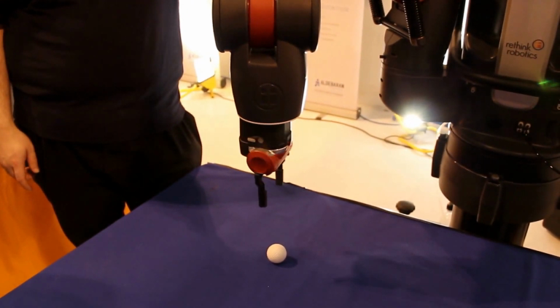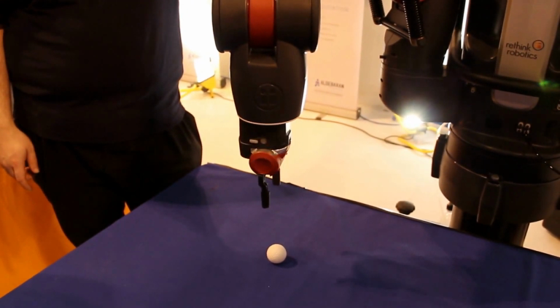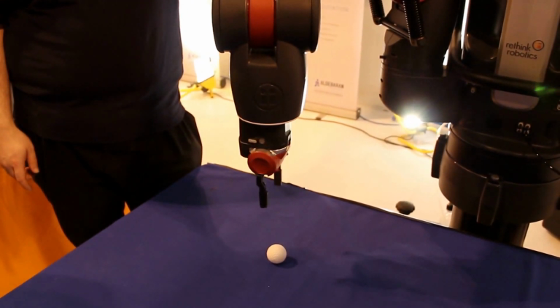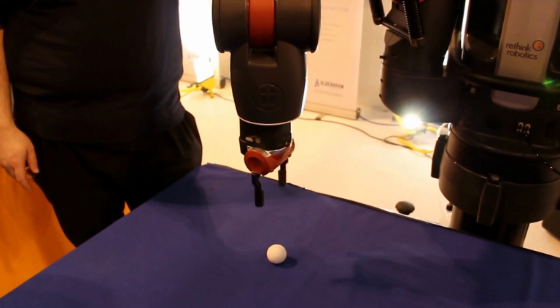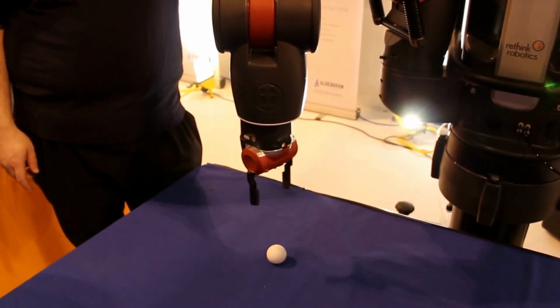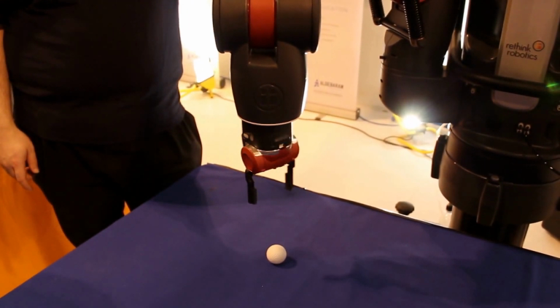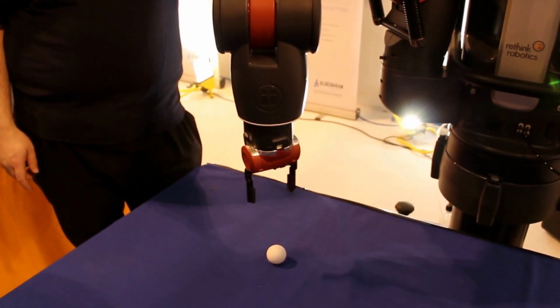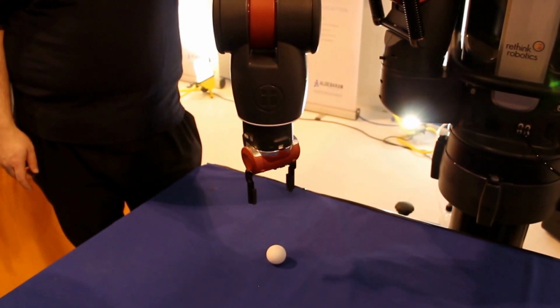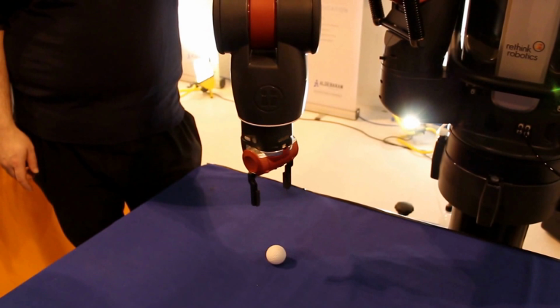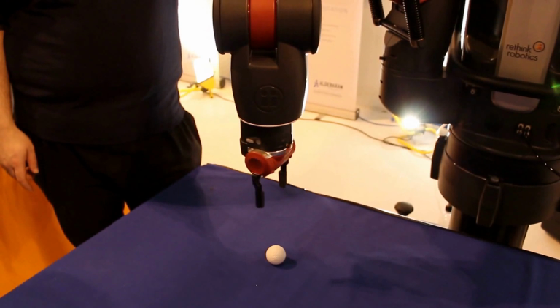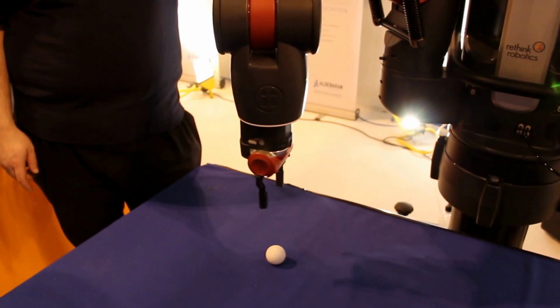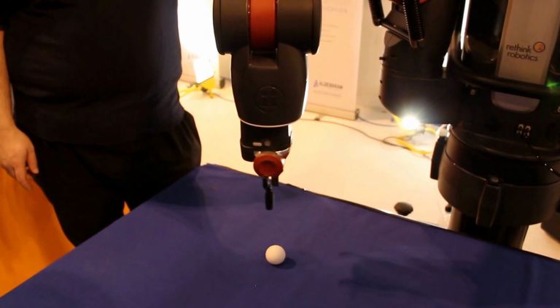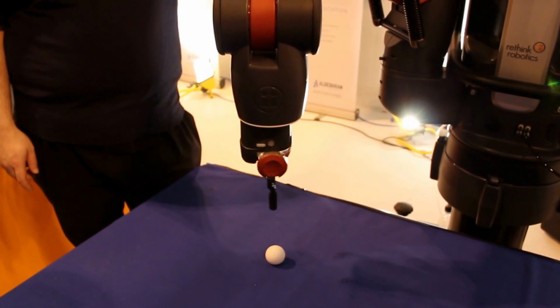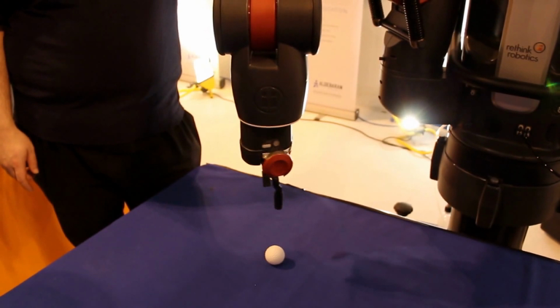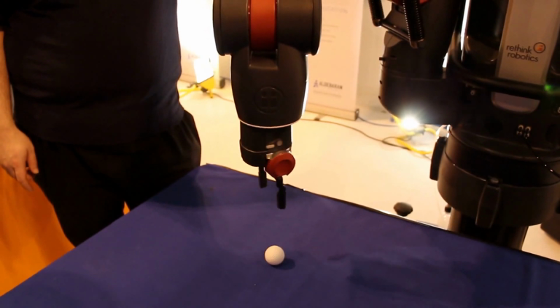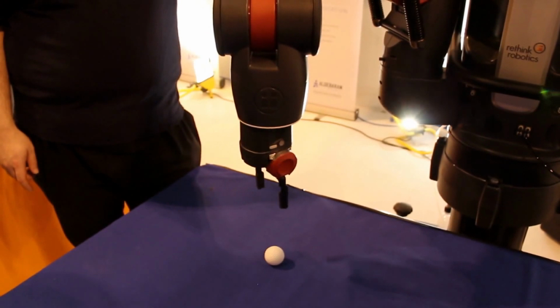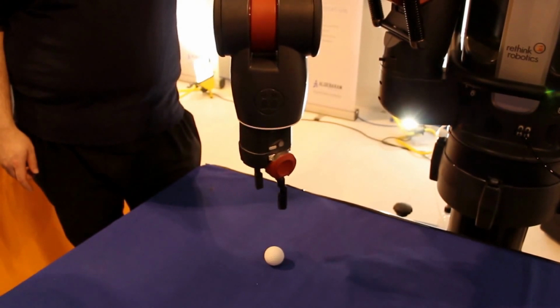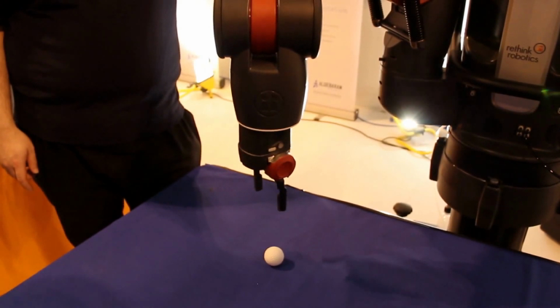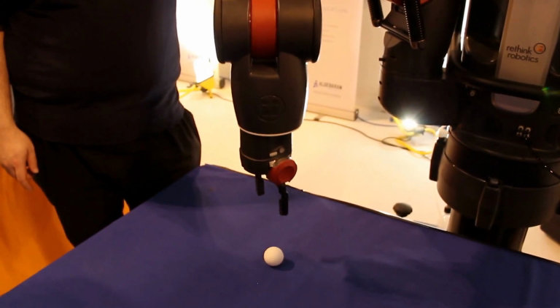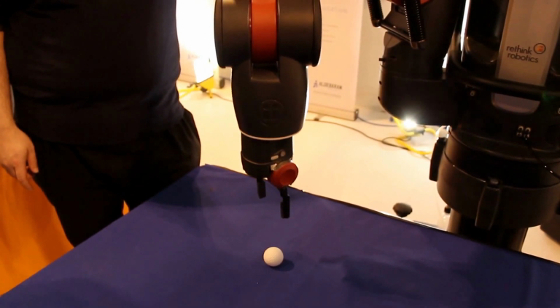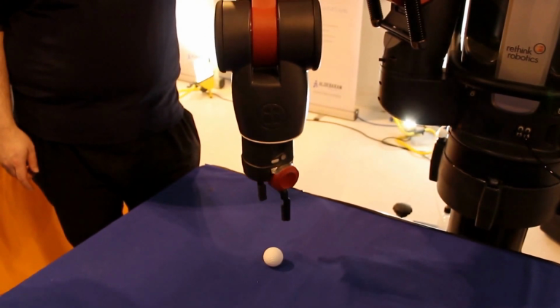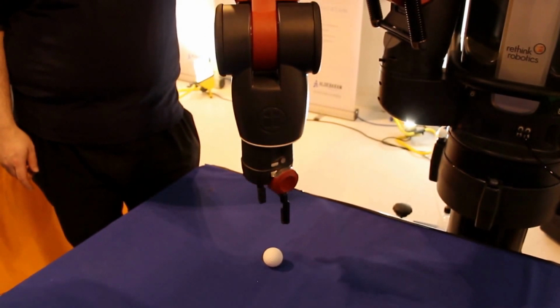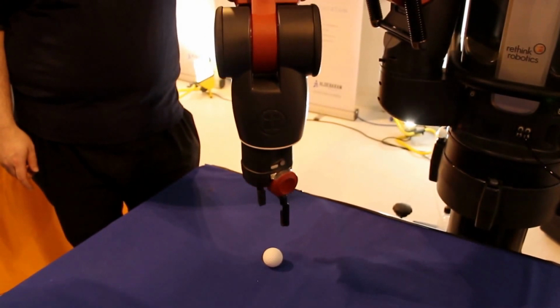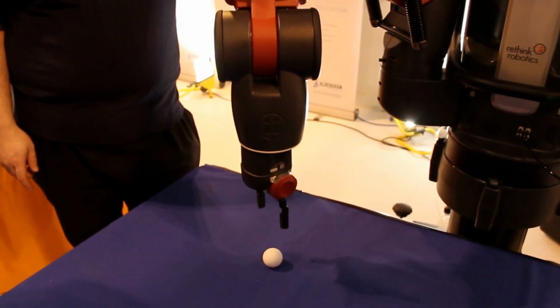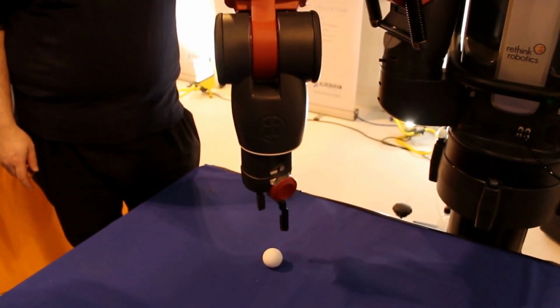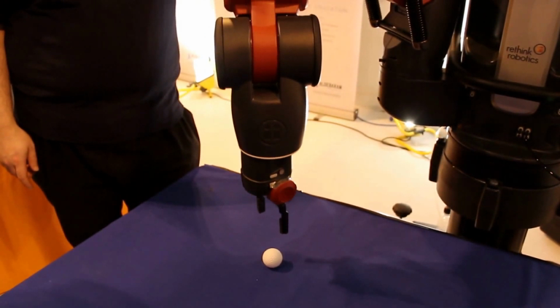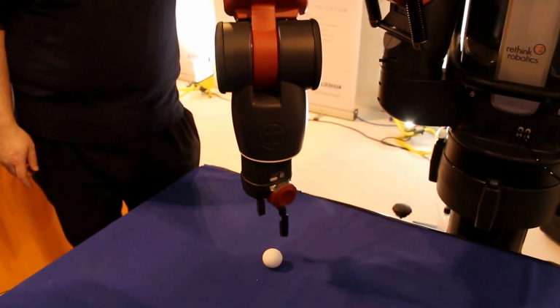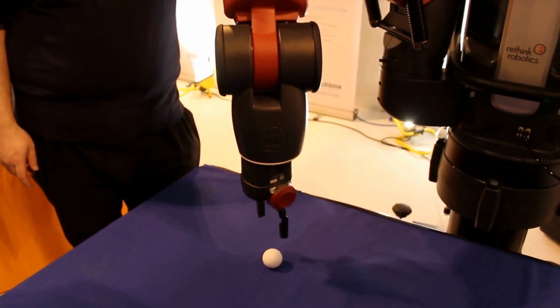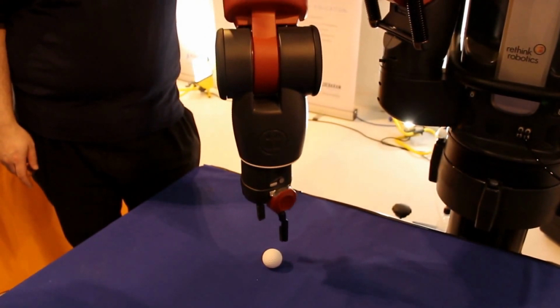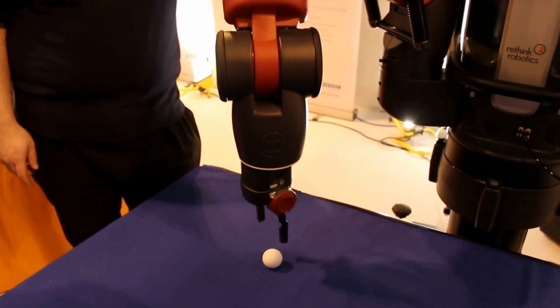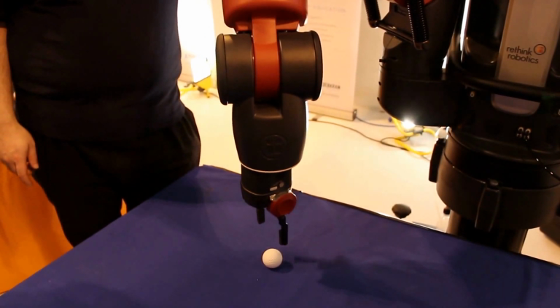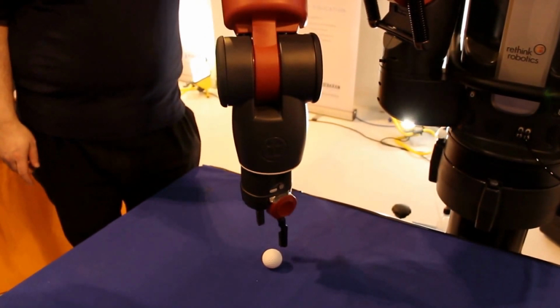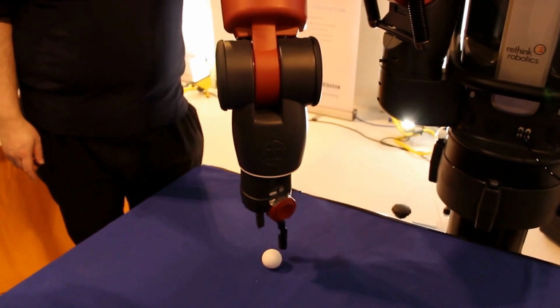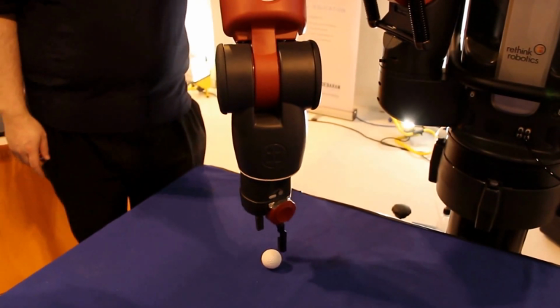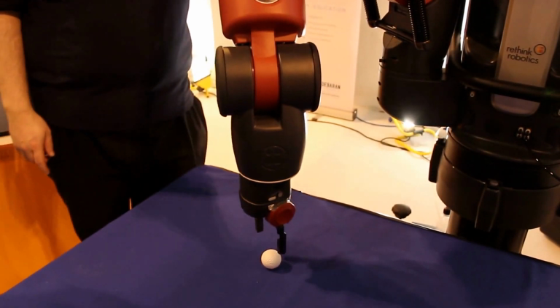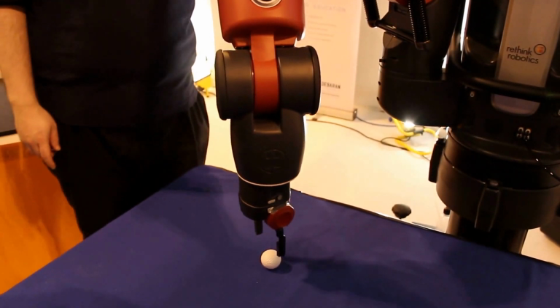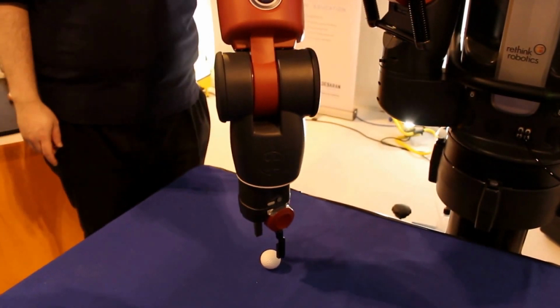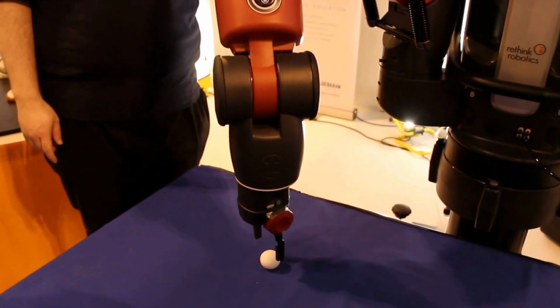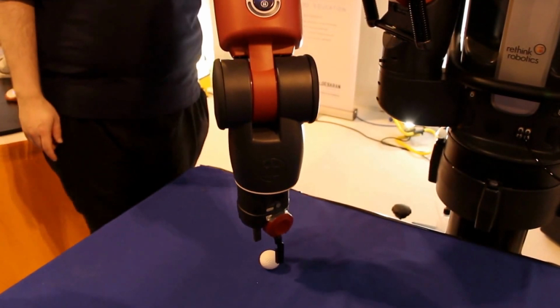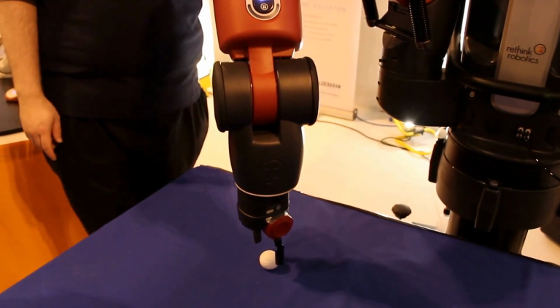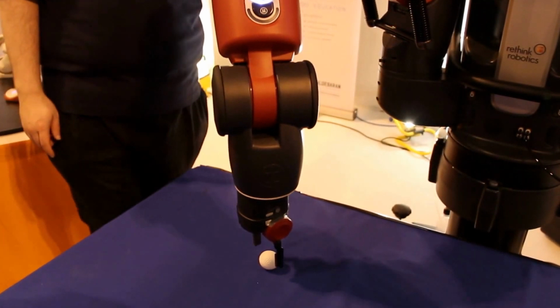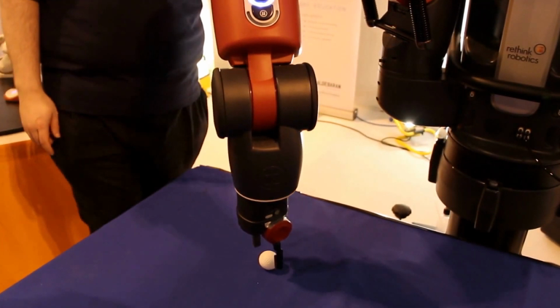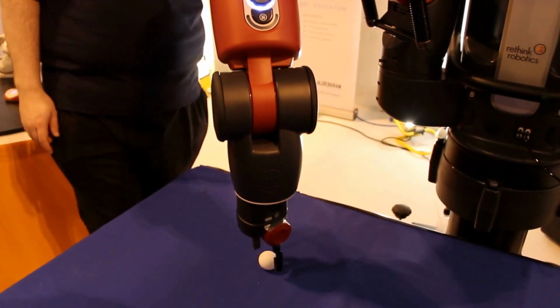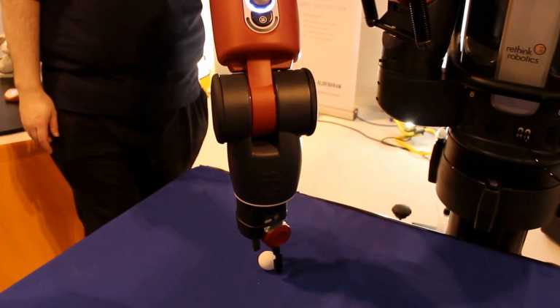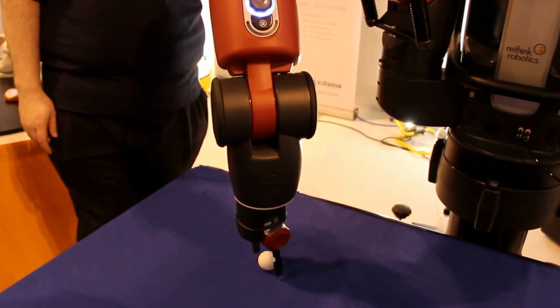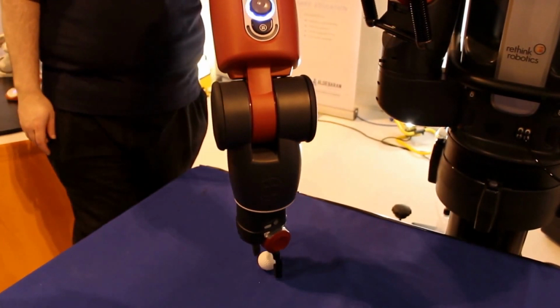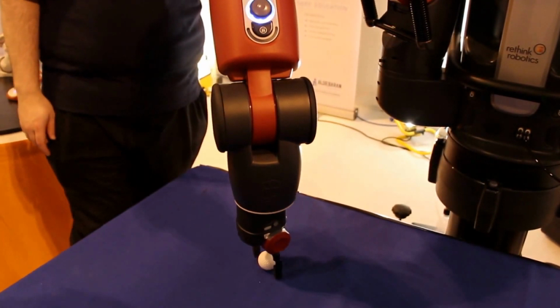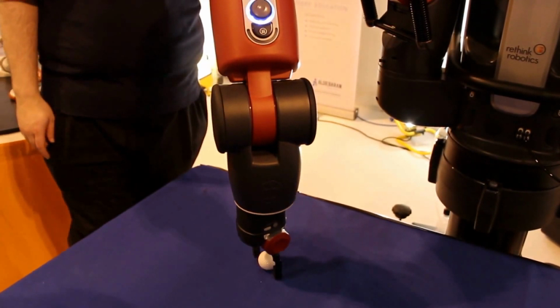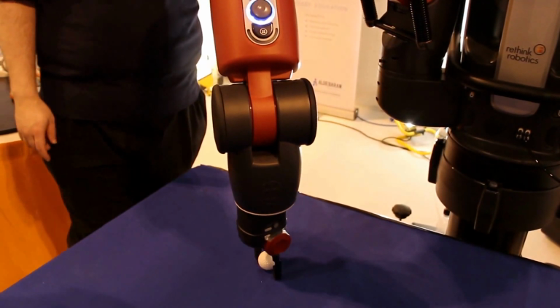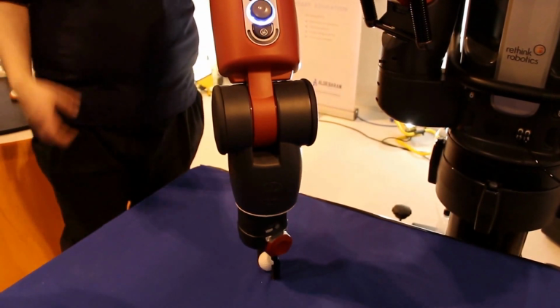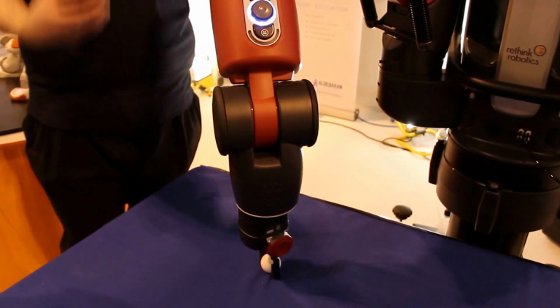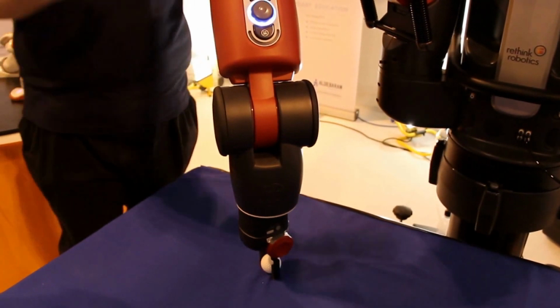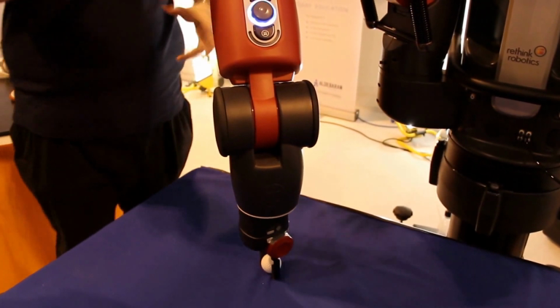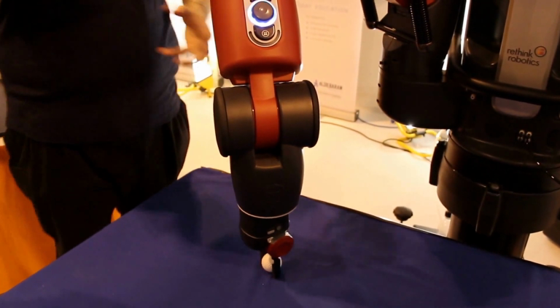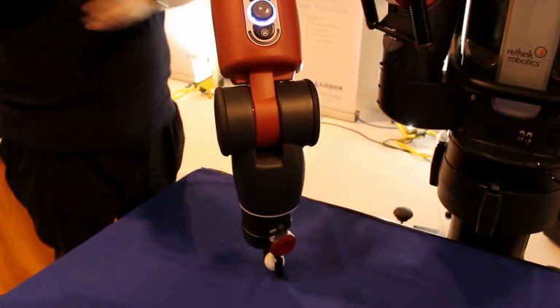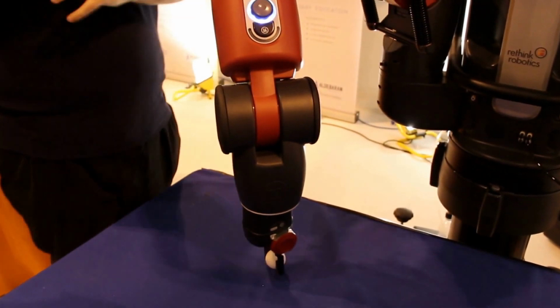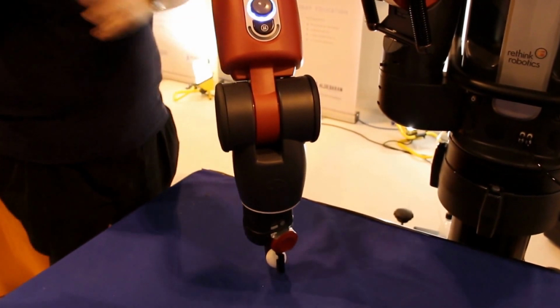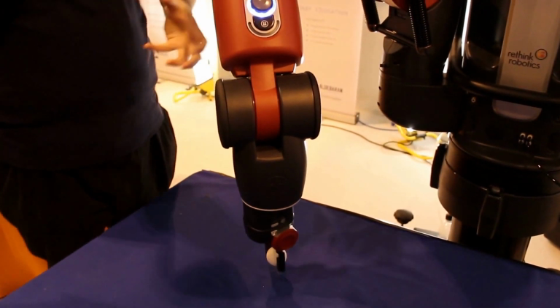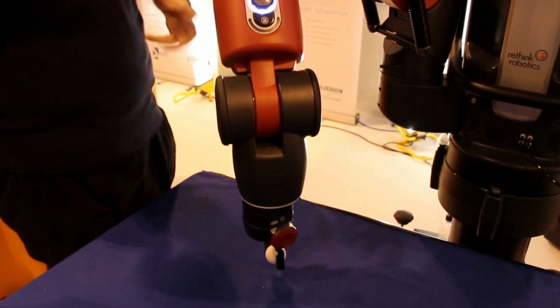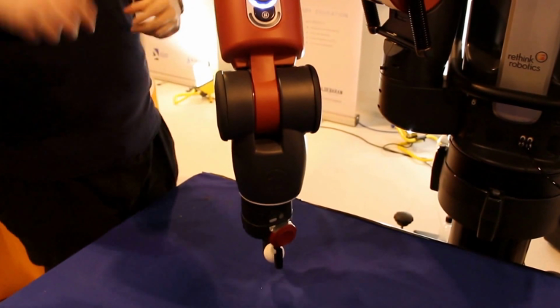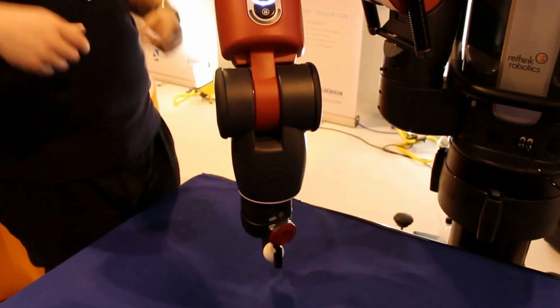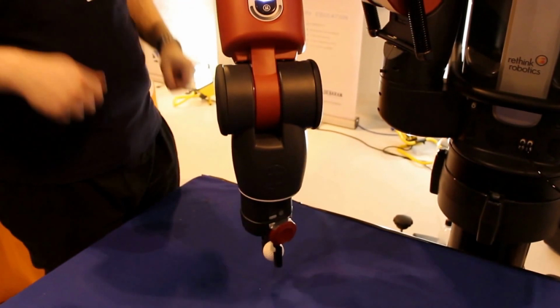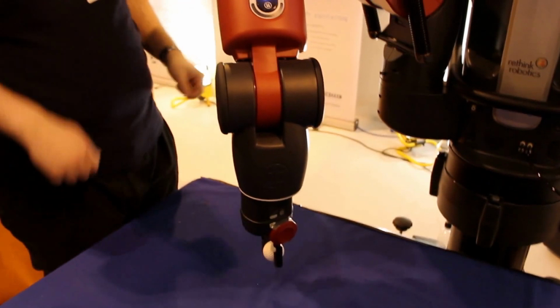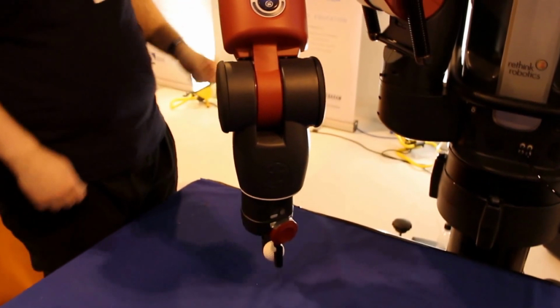The very first time, is it going to be a bit slower because it's looking and double-checking? Yeah, because it's reset. Okay — it's moving.